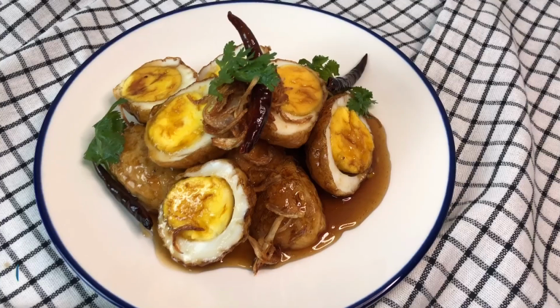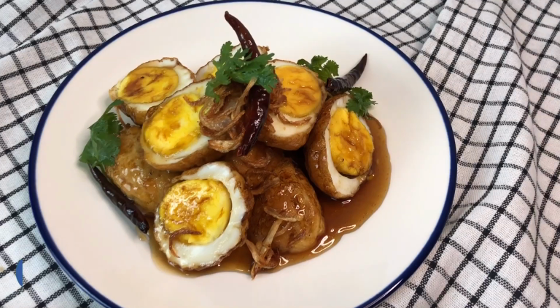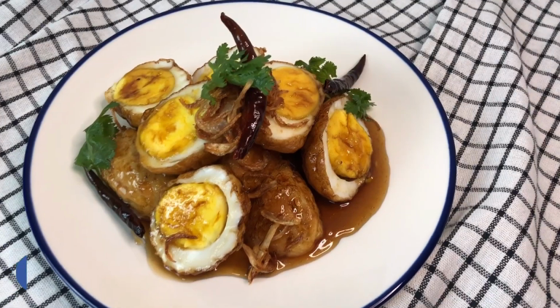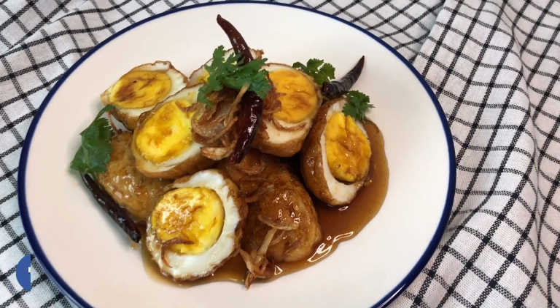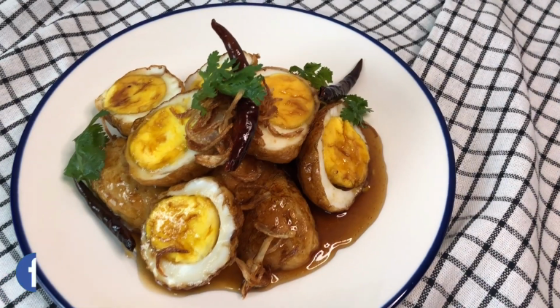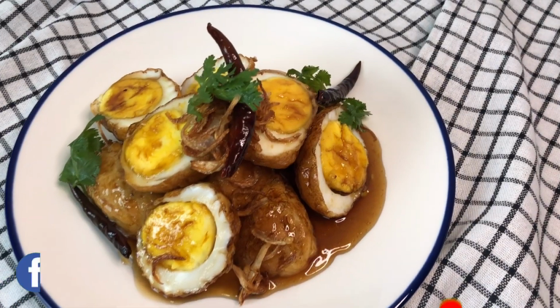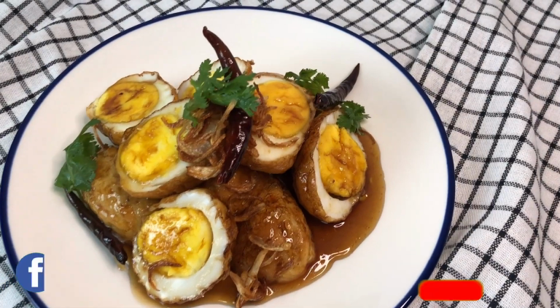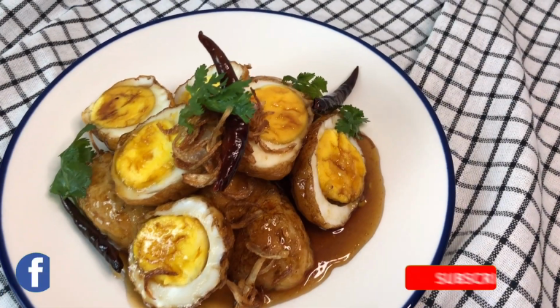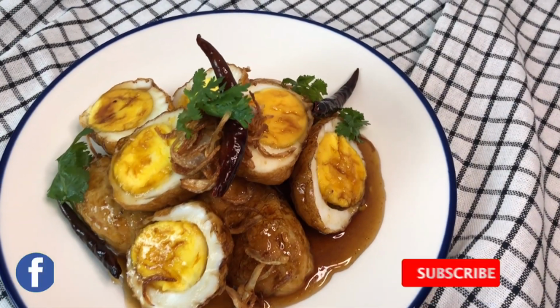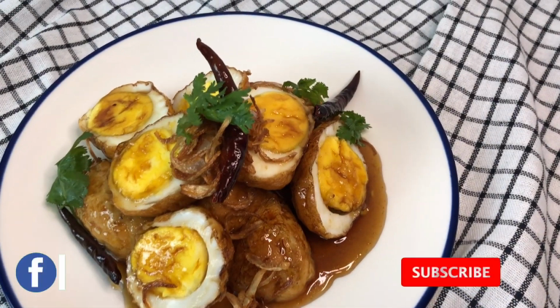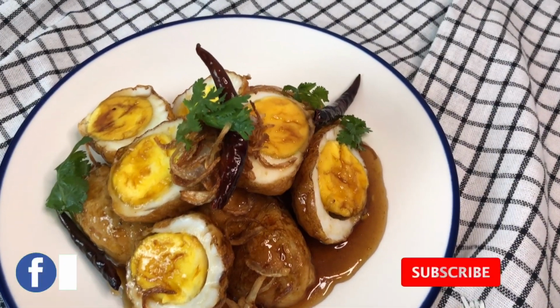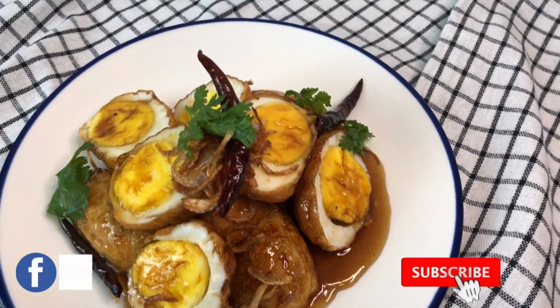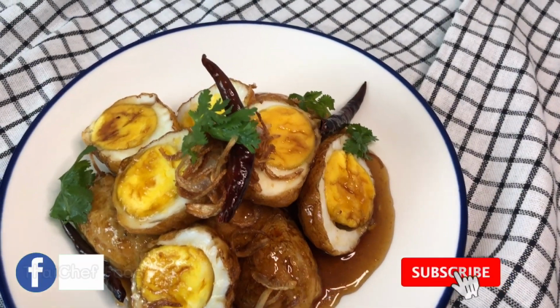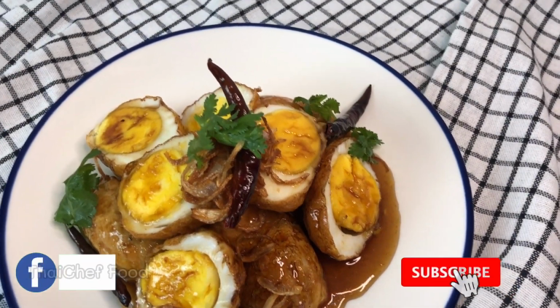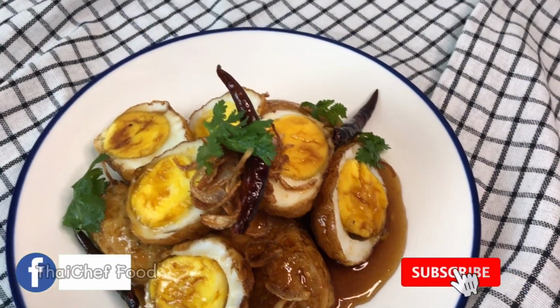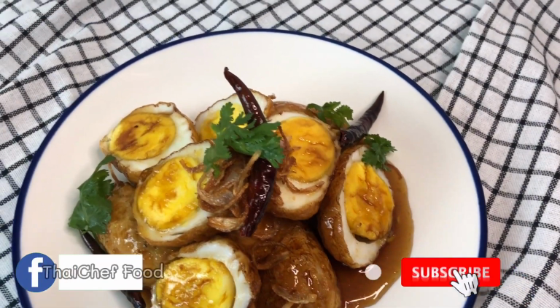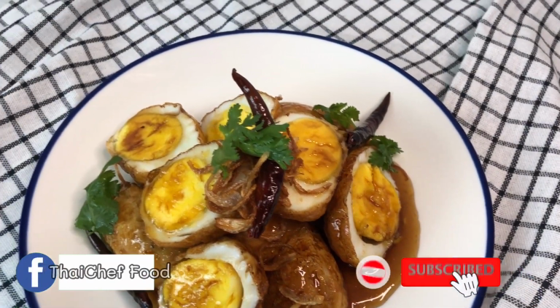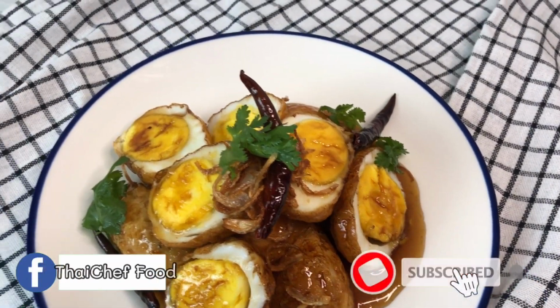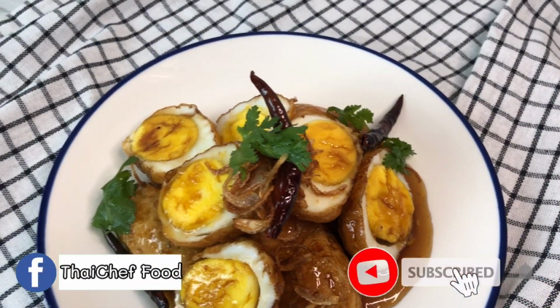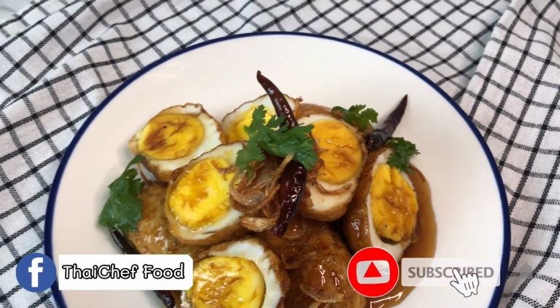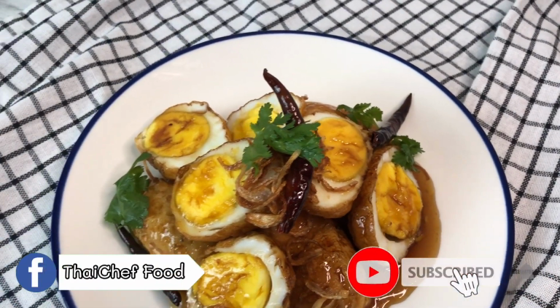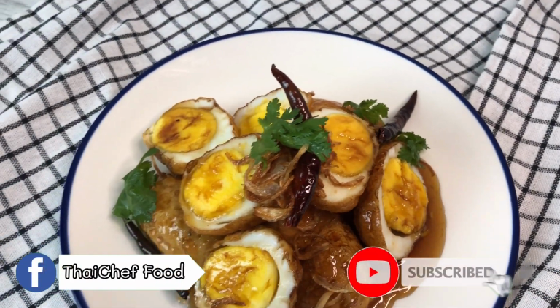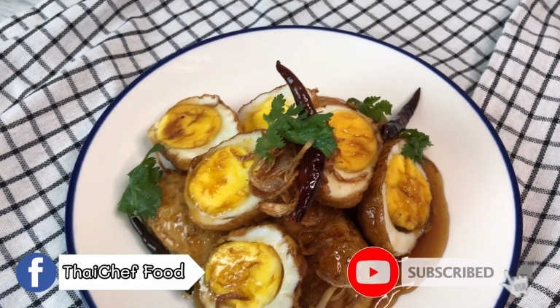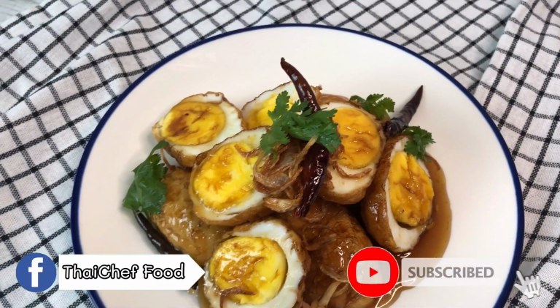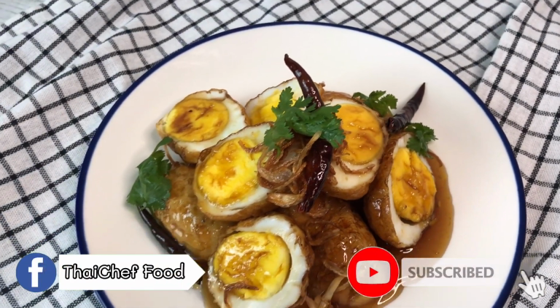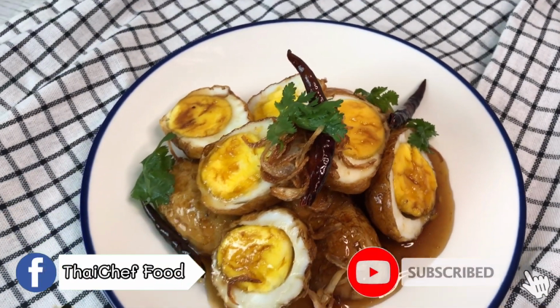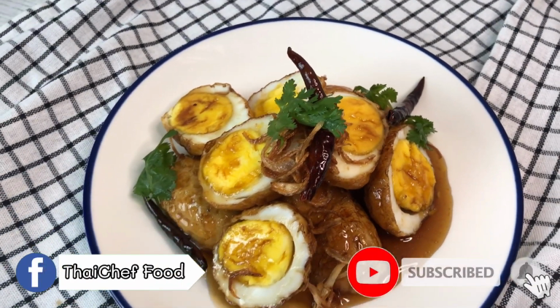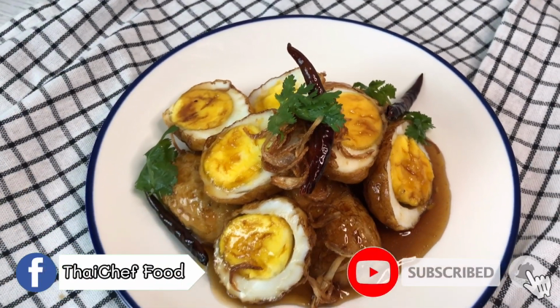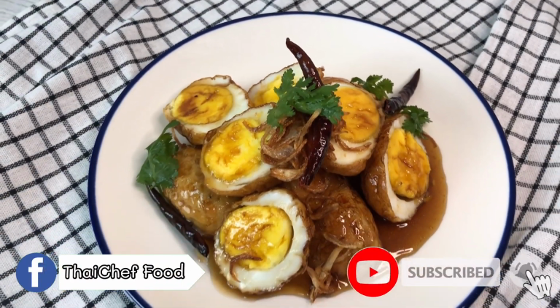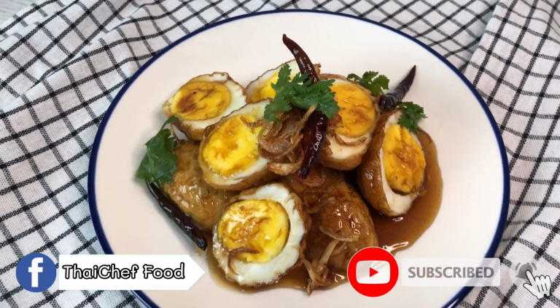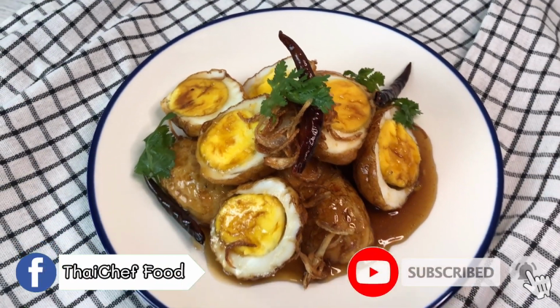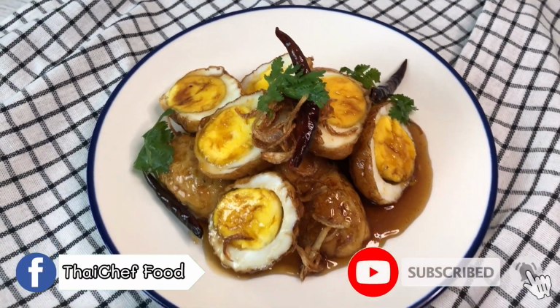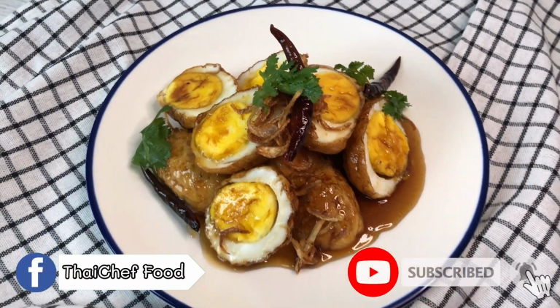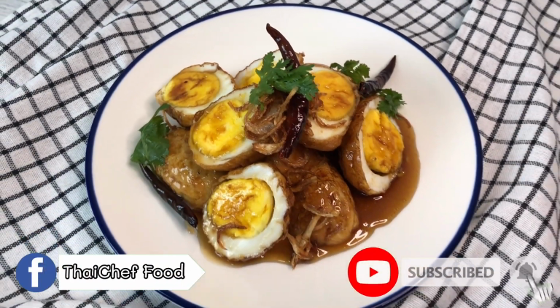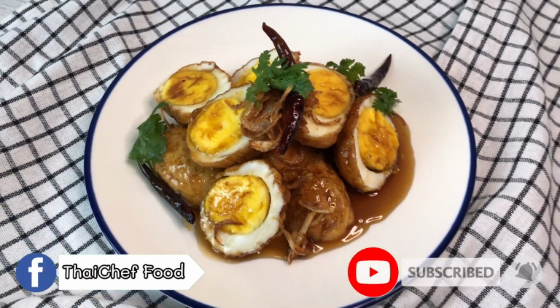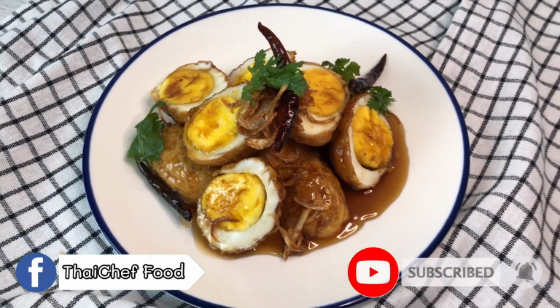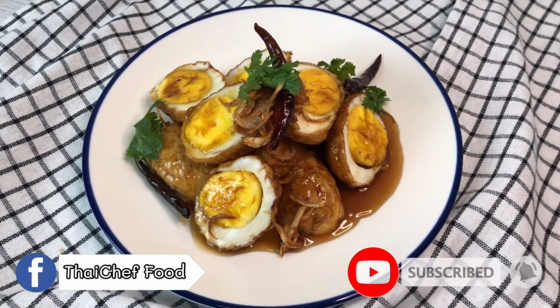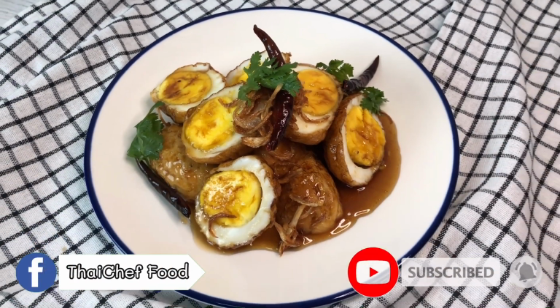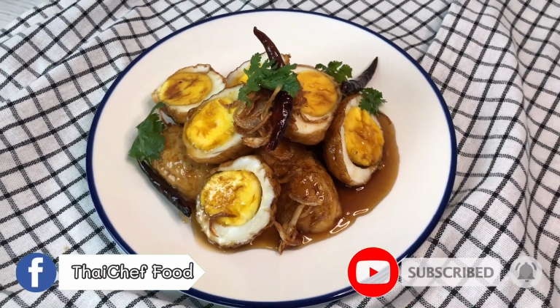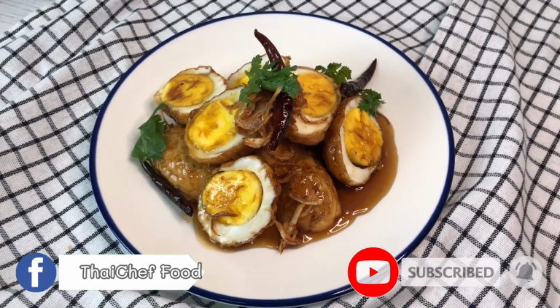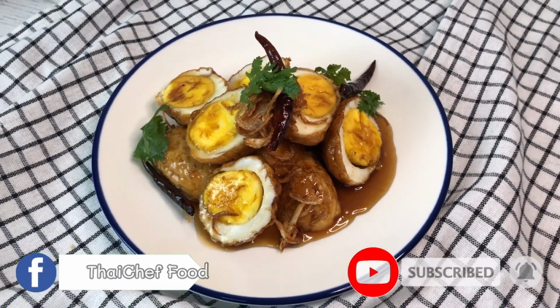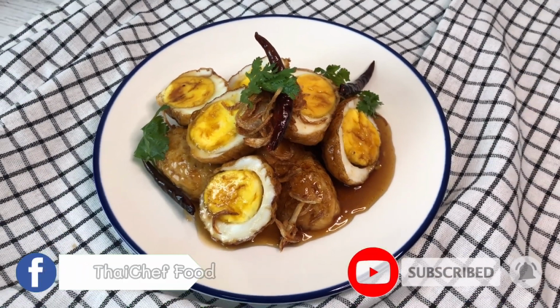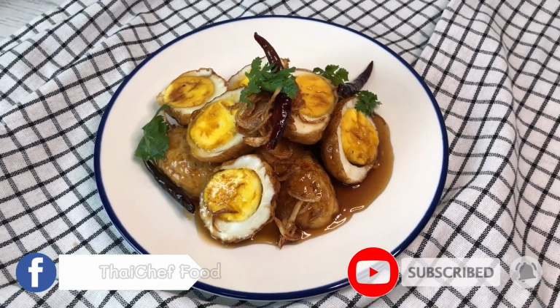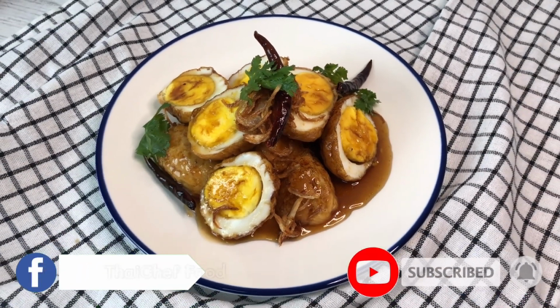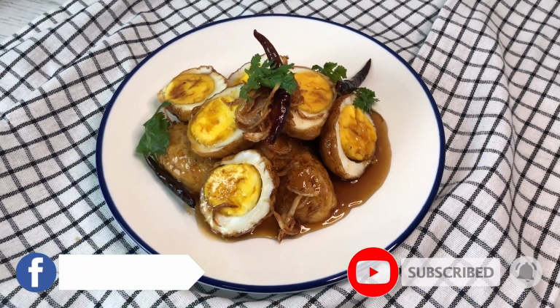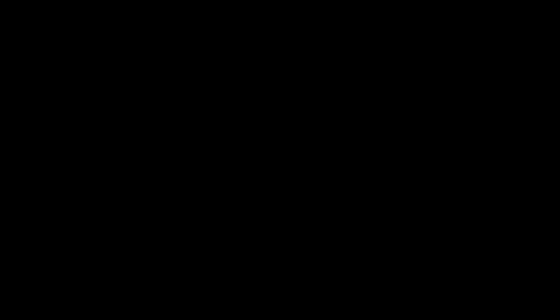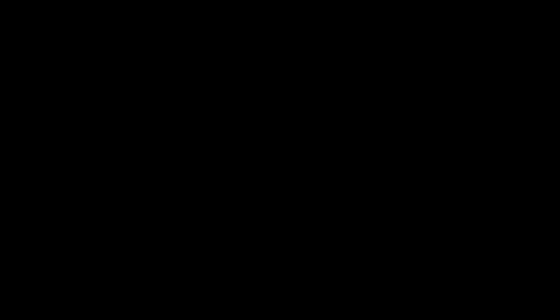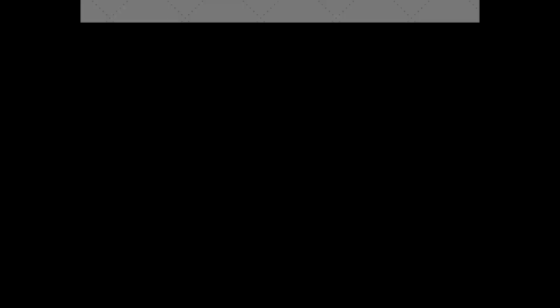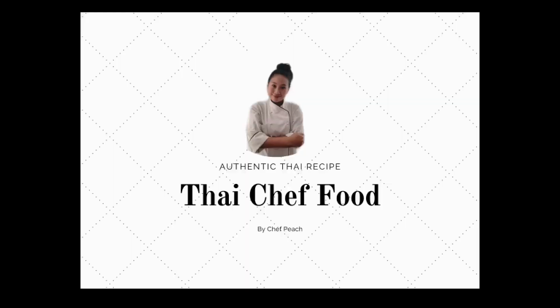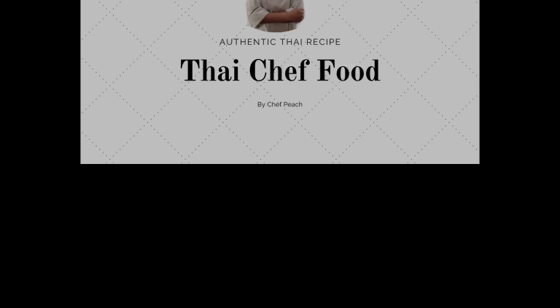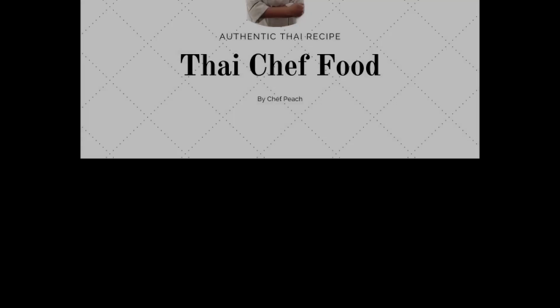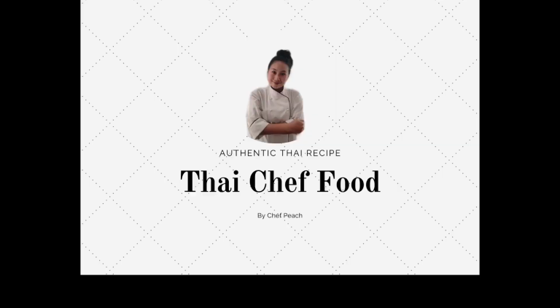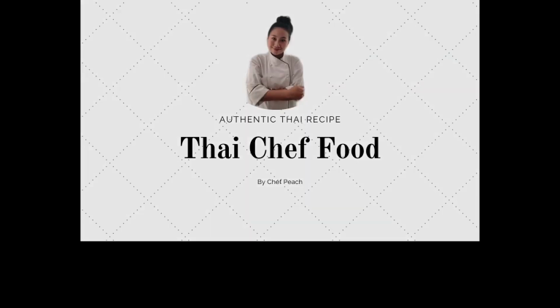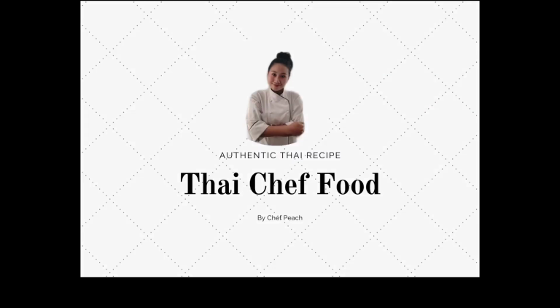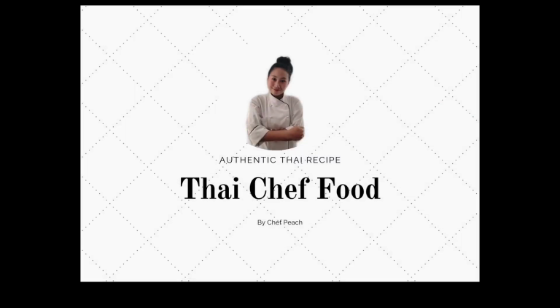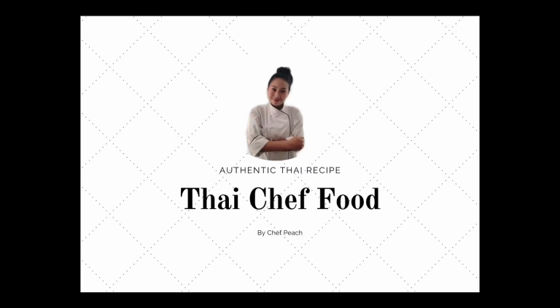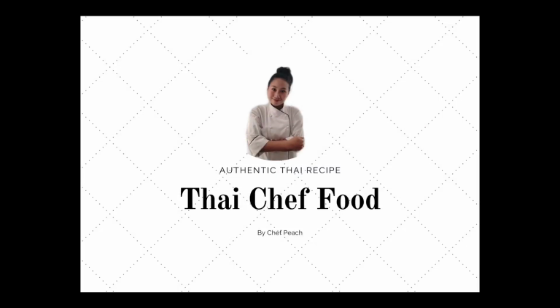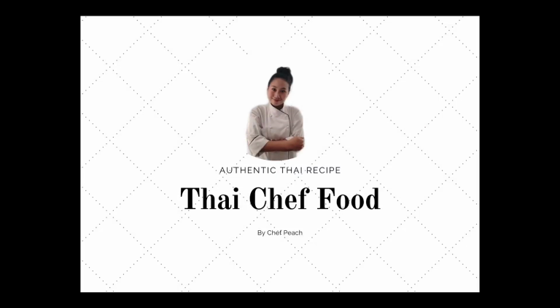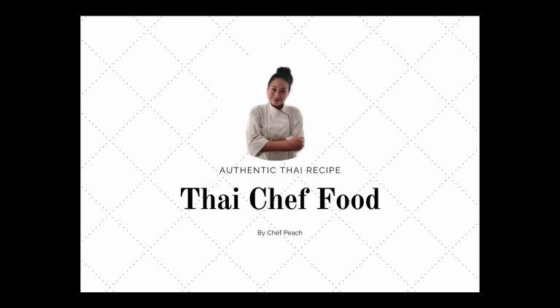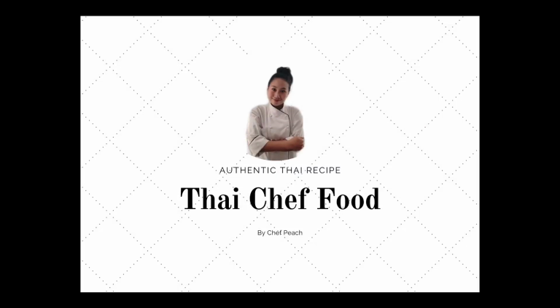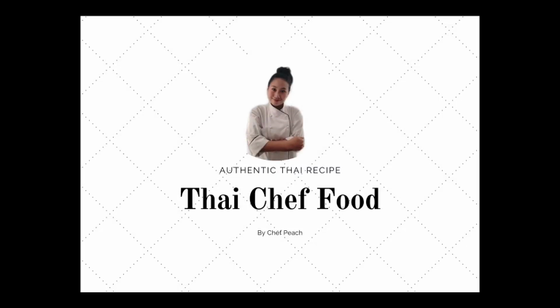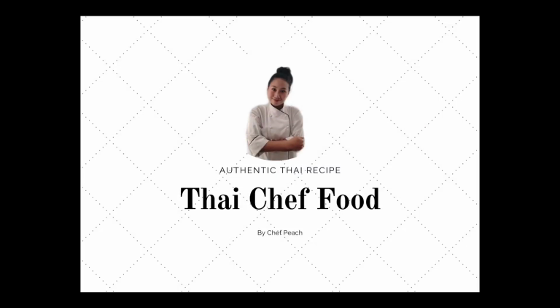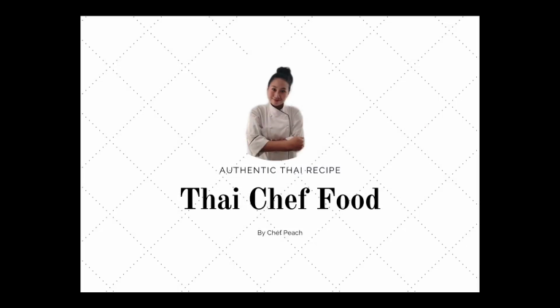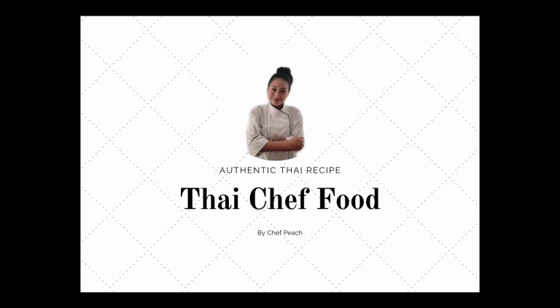Hello, welcome to Thai Chef Food Channel. Today, I will show you the Sun-in-law egg recipe, or ไข่ลูกเคย.